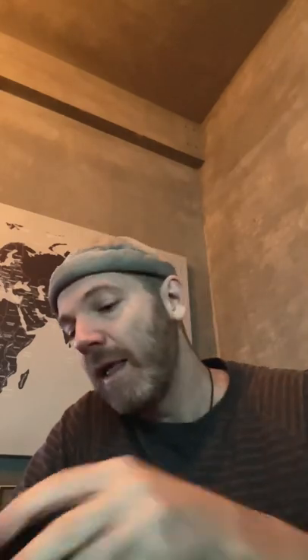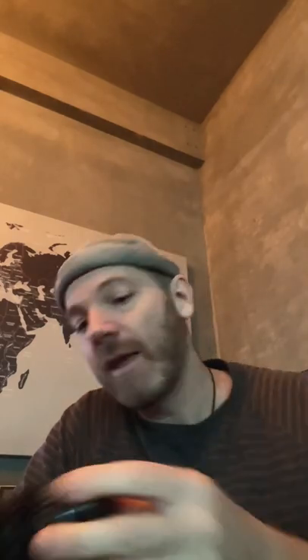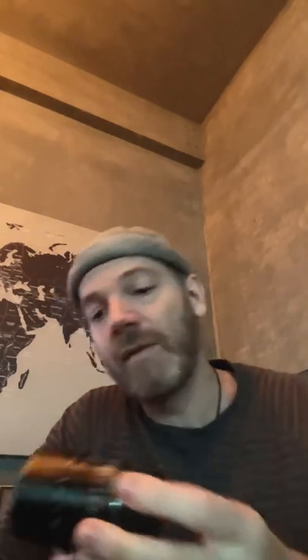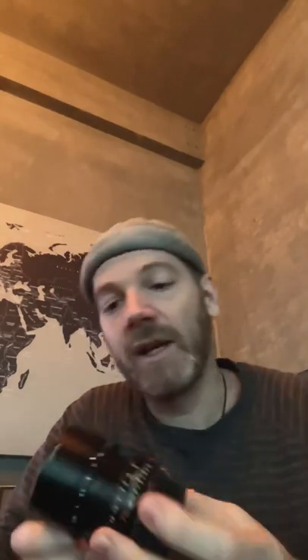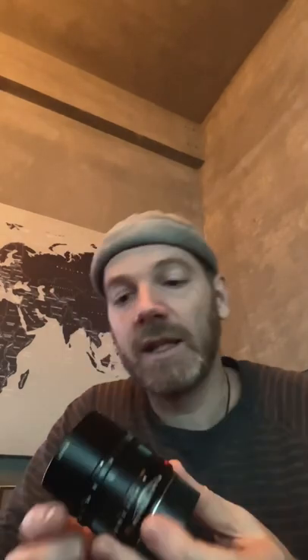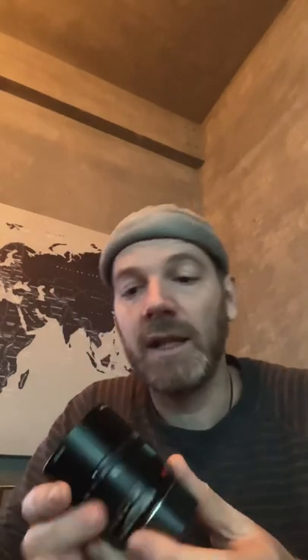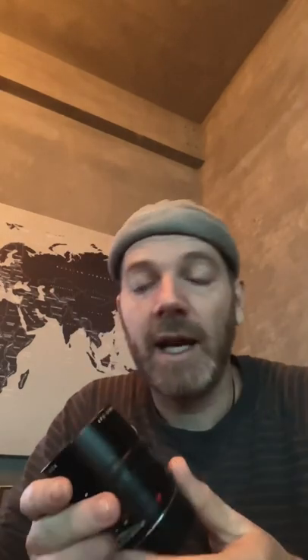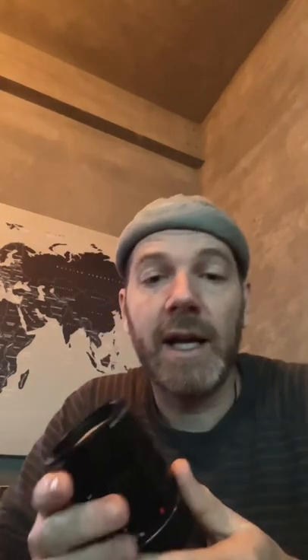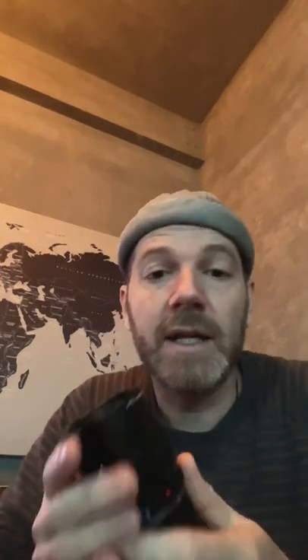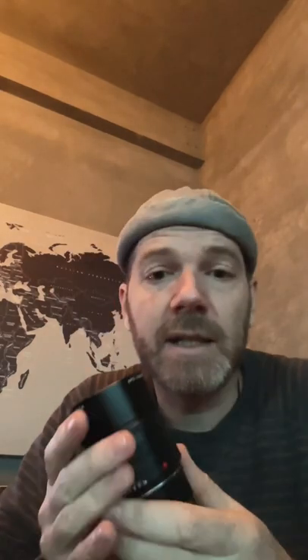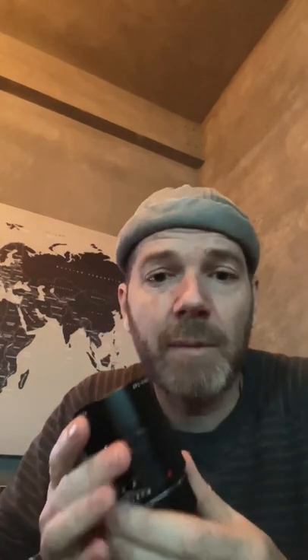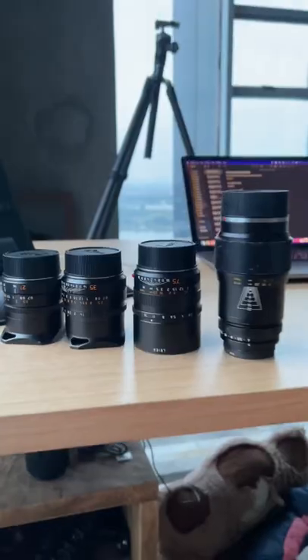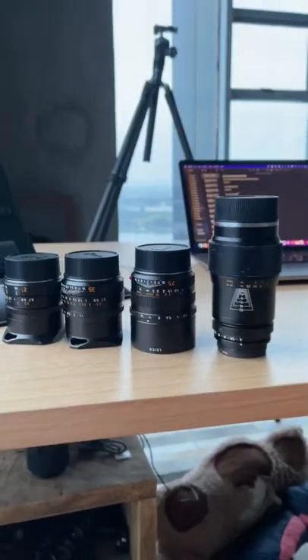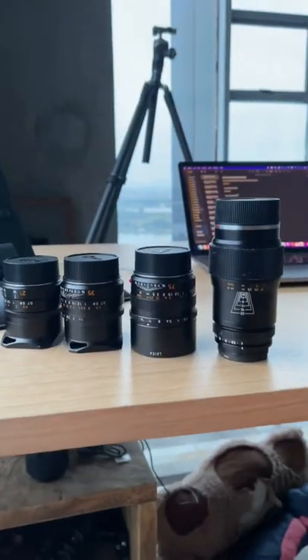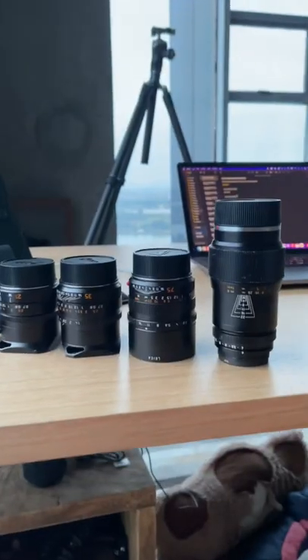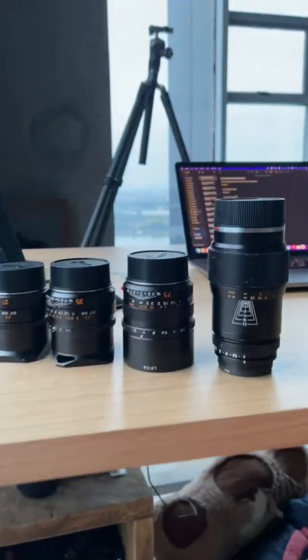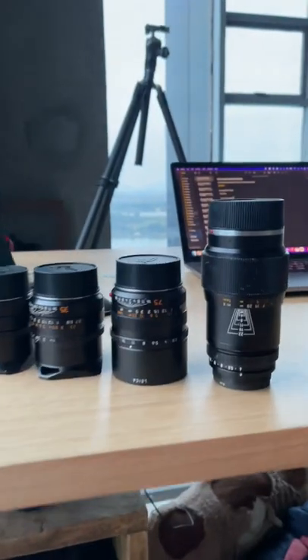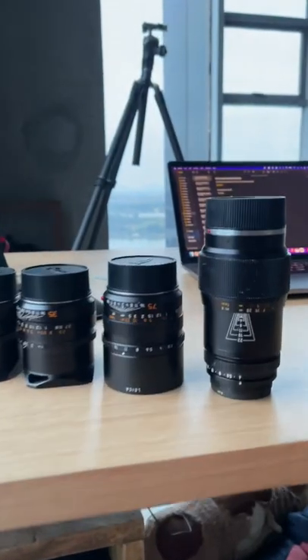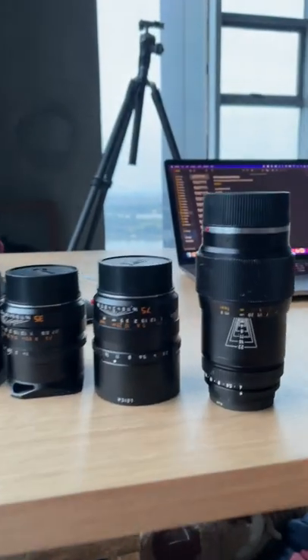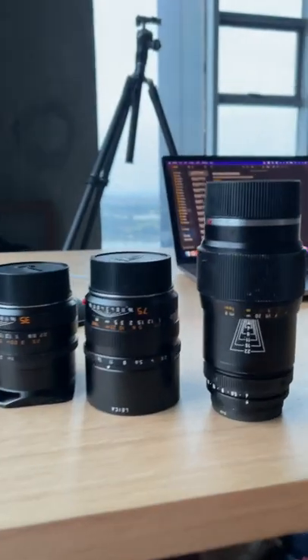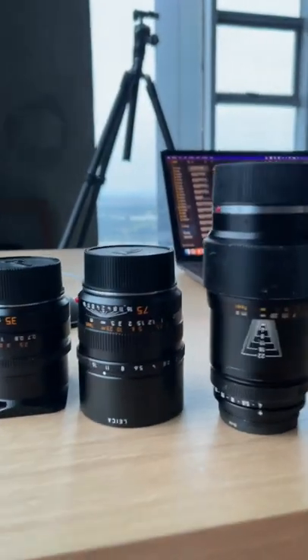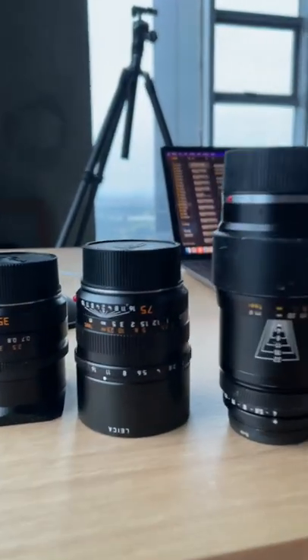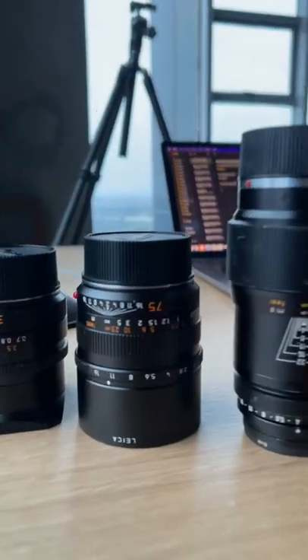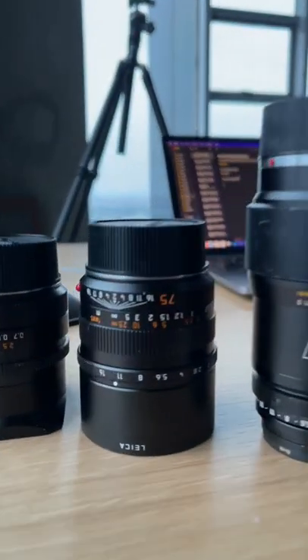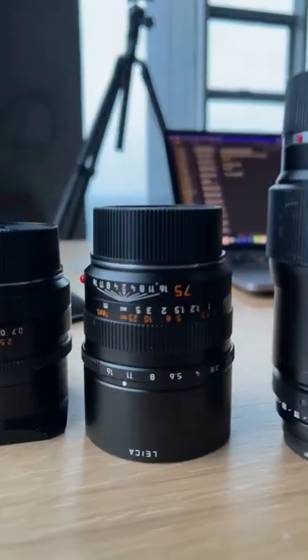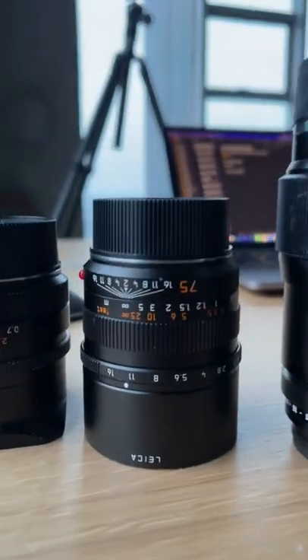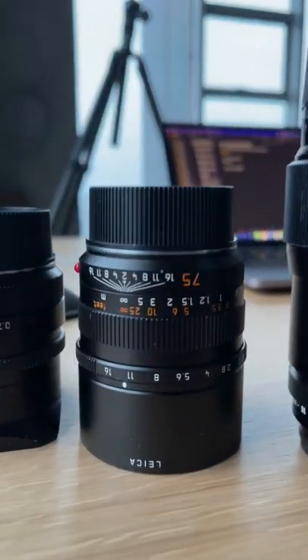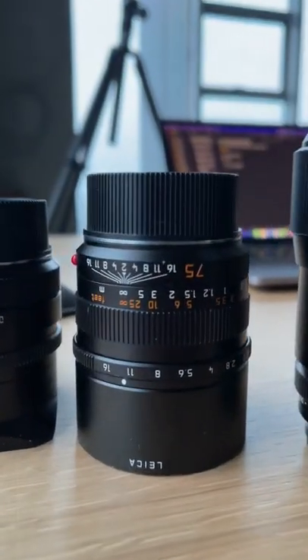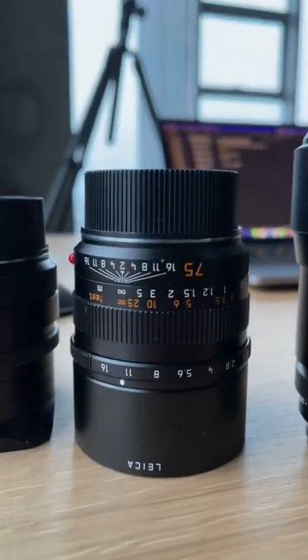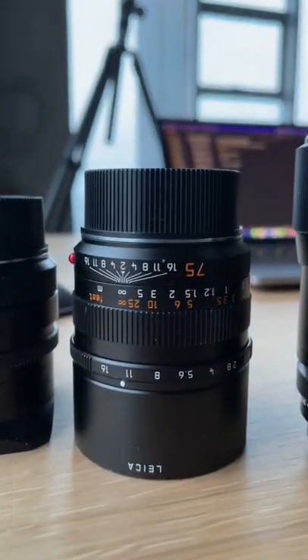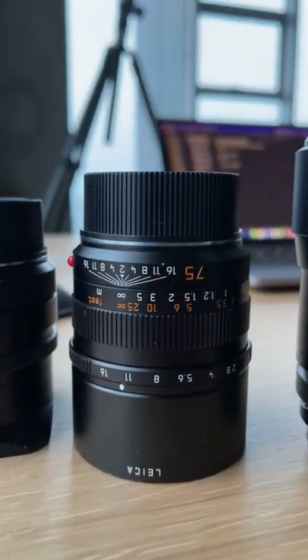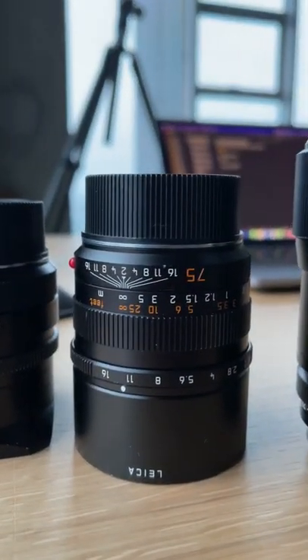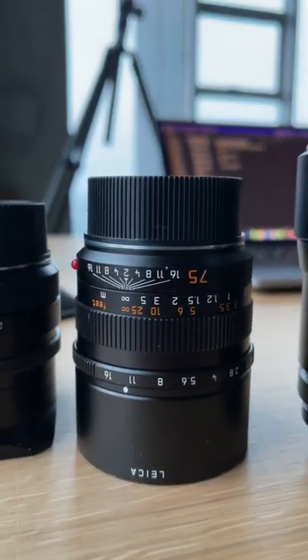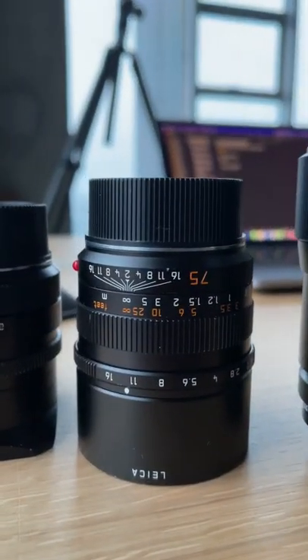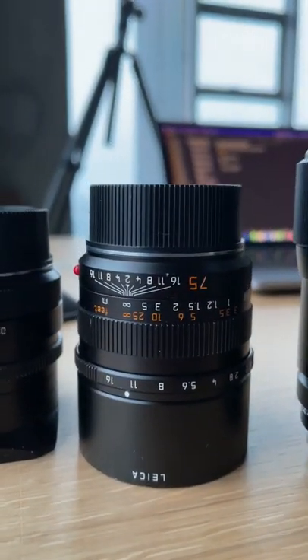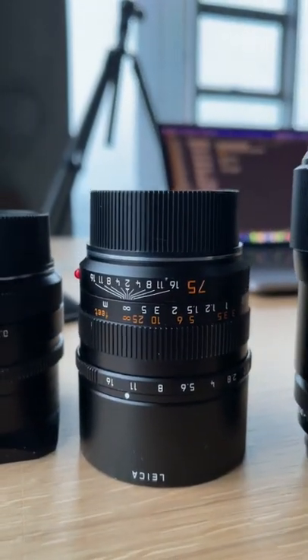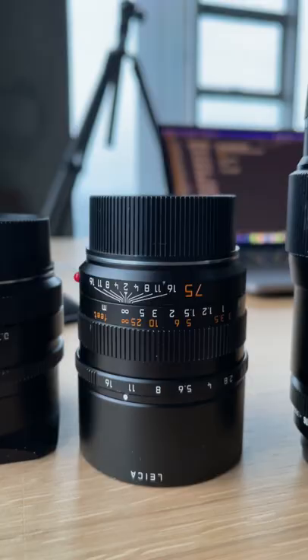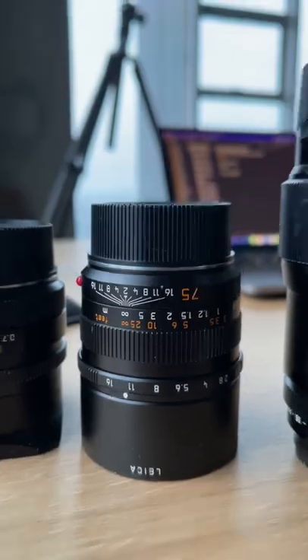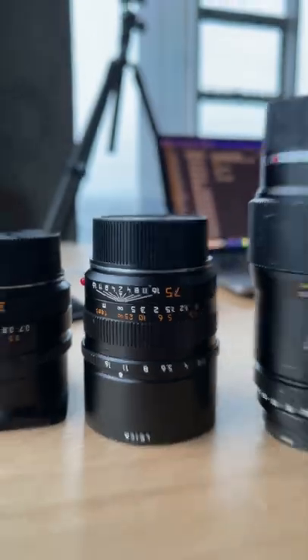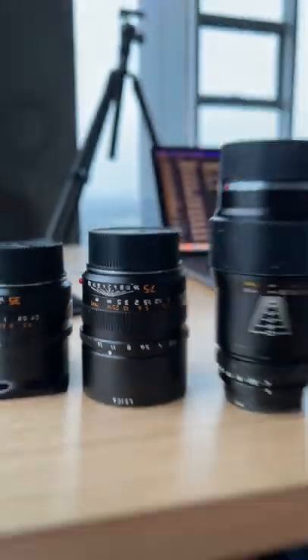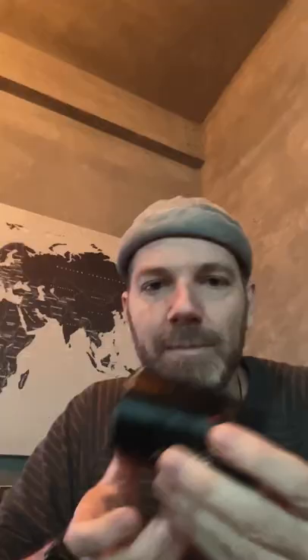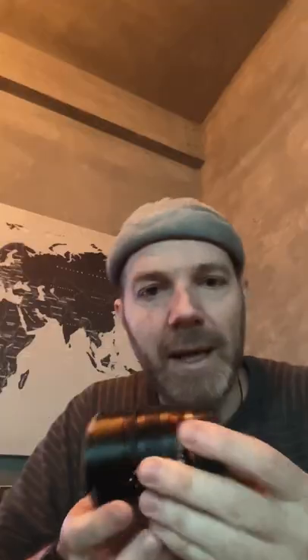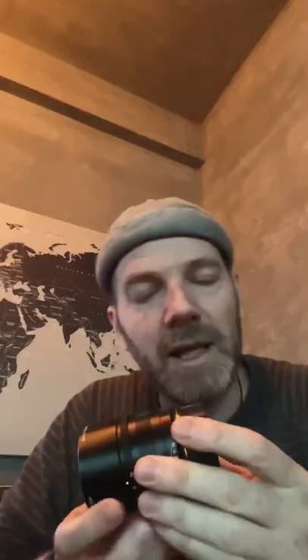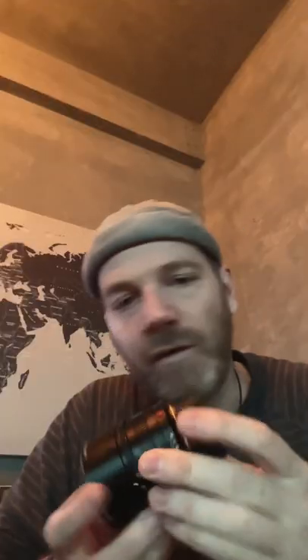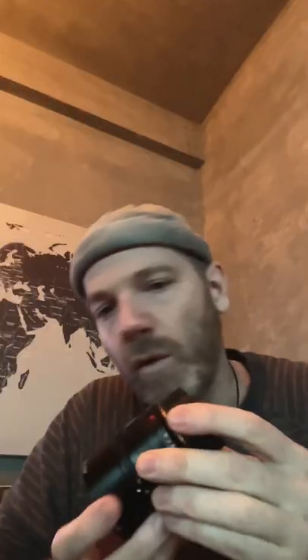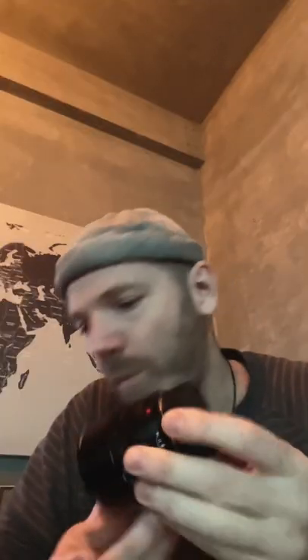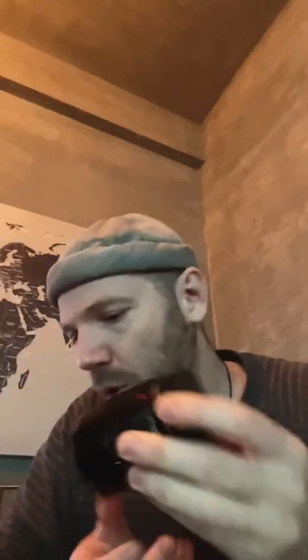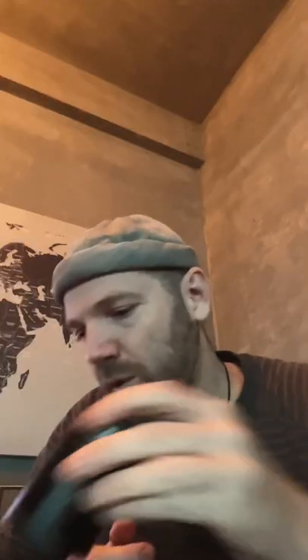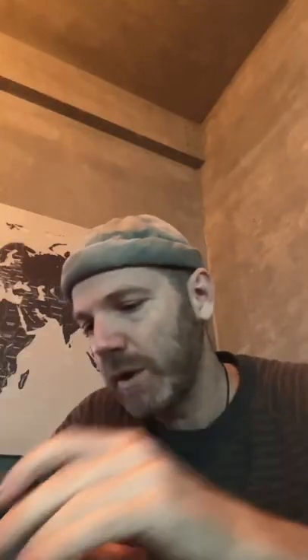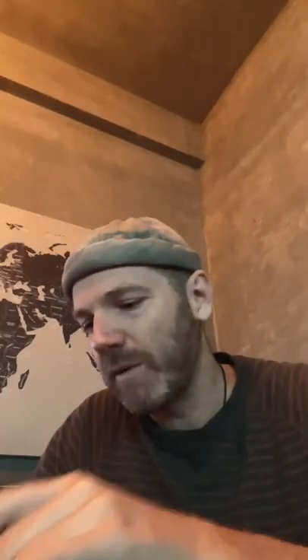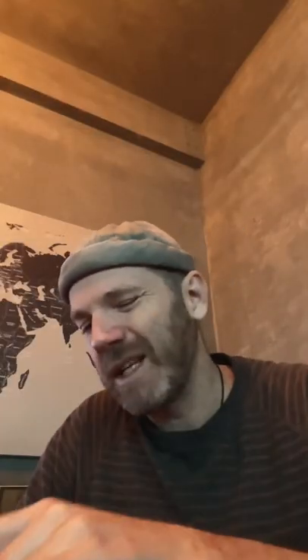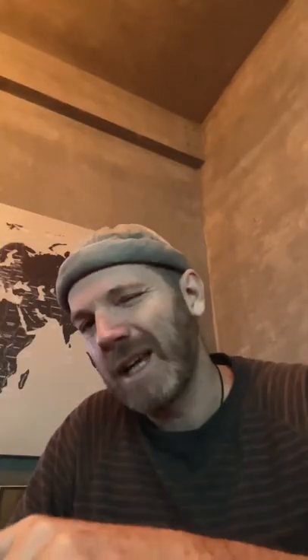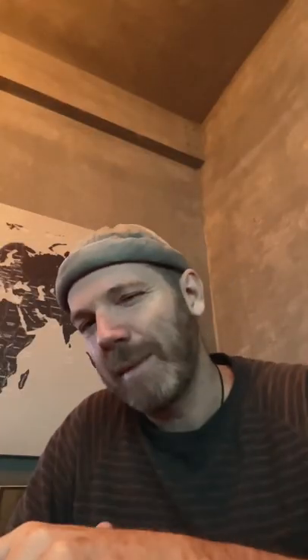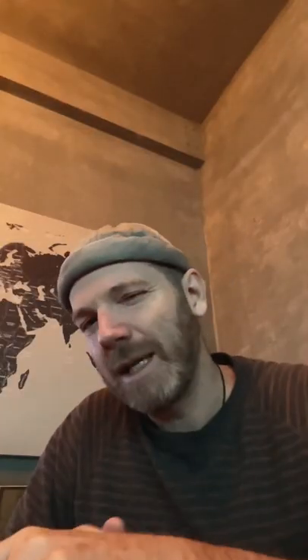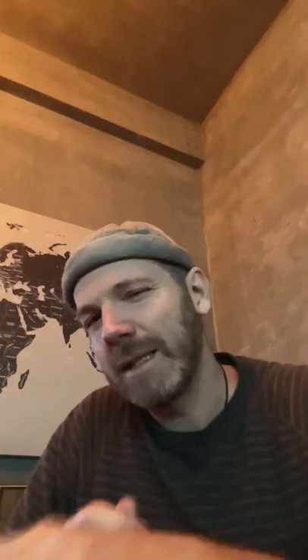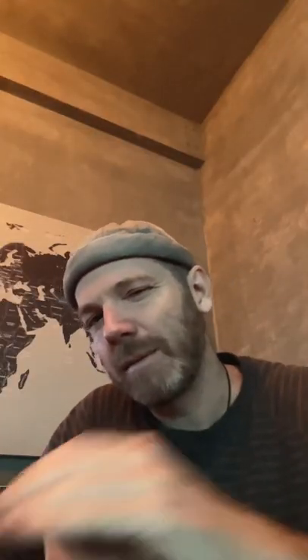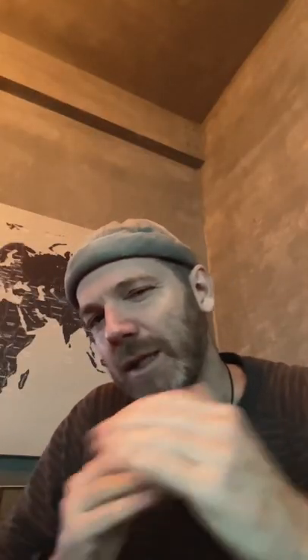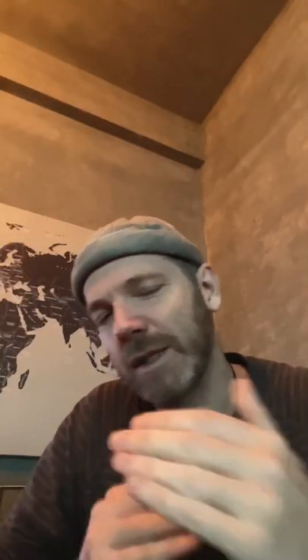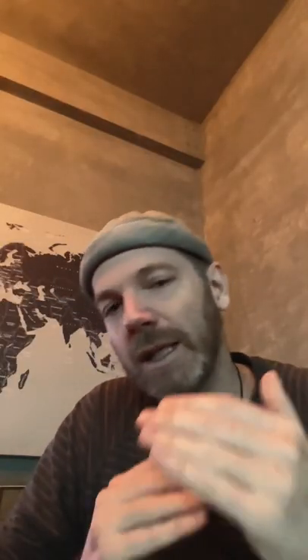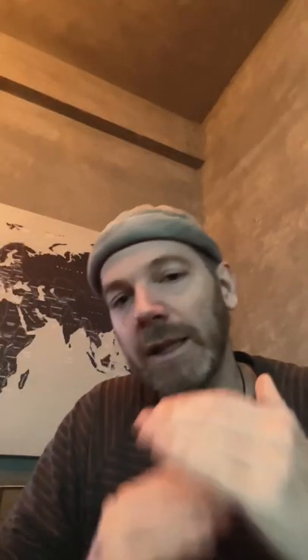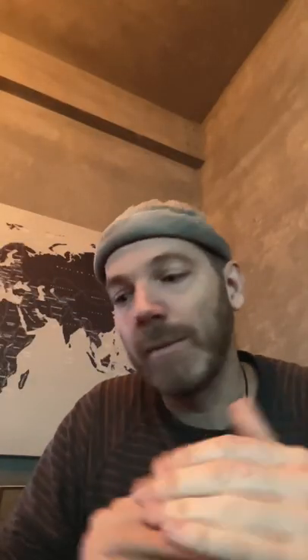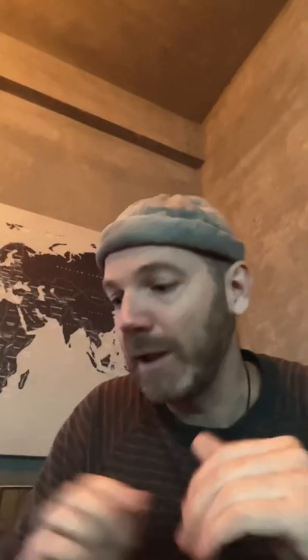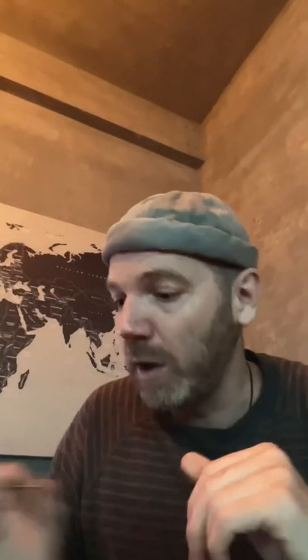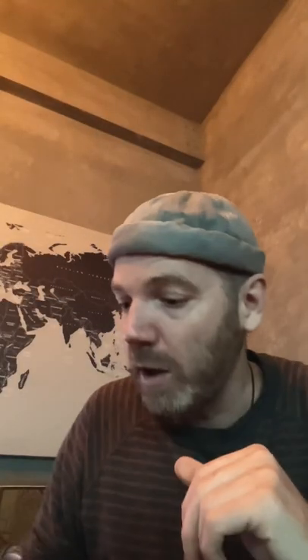Then I've got the Leica Summicron 75 f2 lens here. I use this mainly for portraits or anytime I need something just a little bit longer.